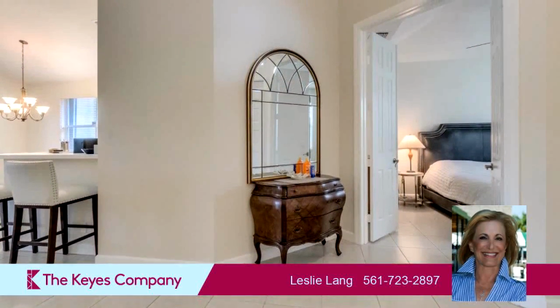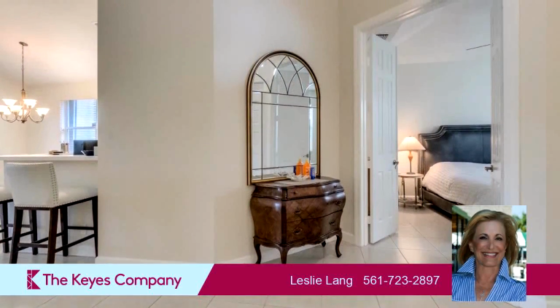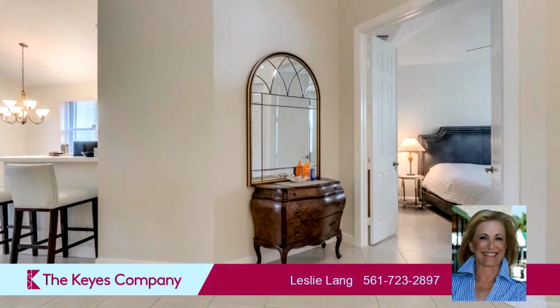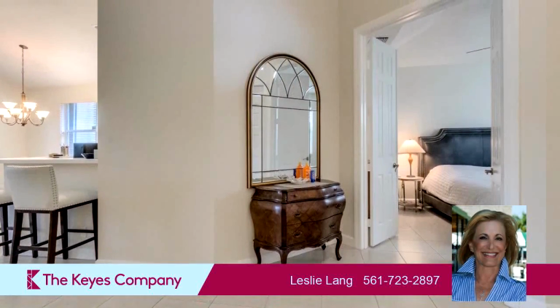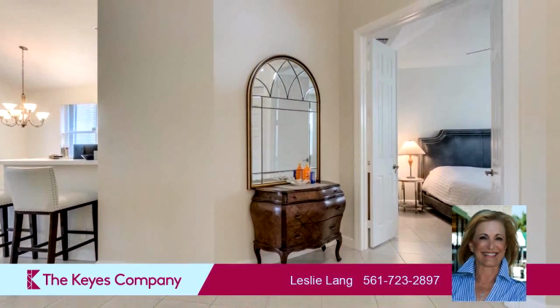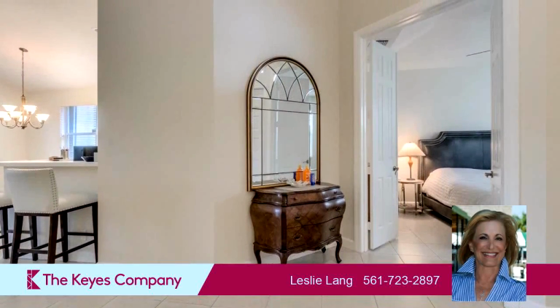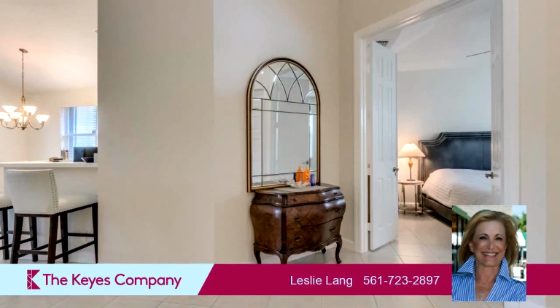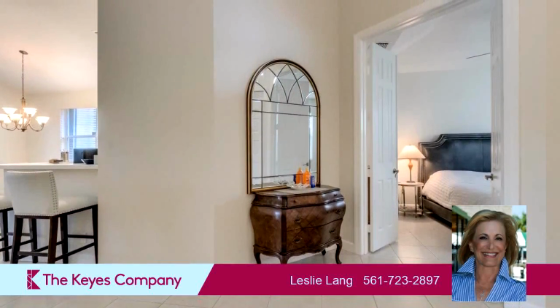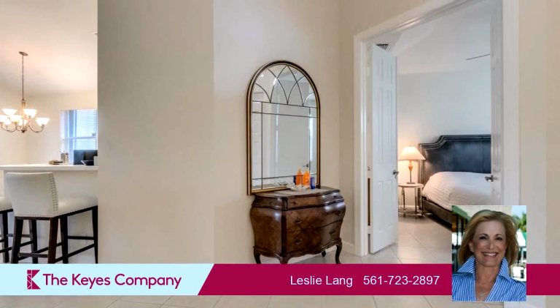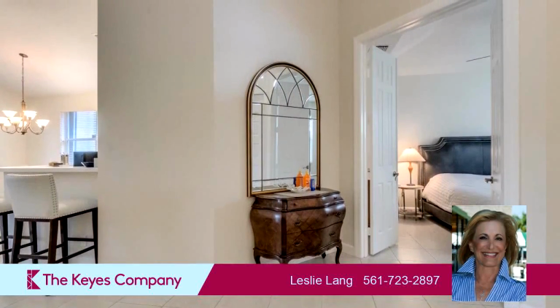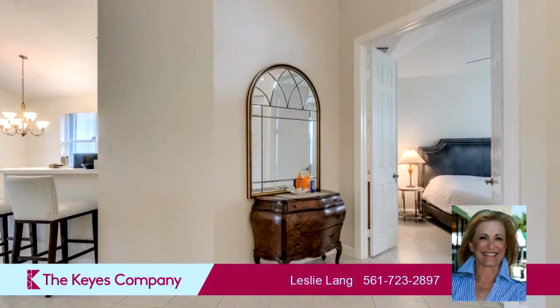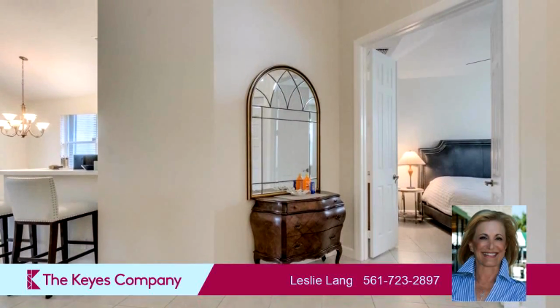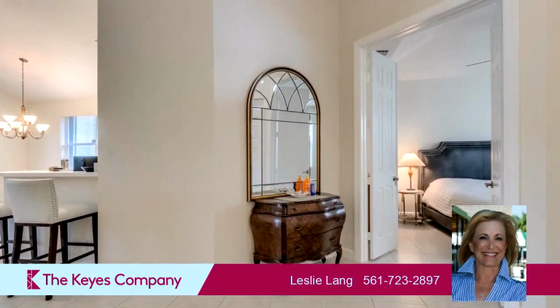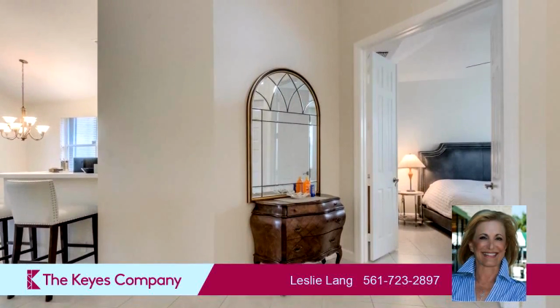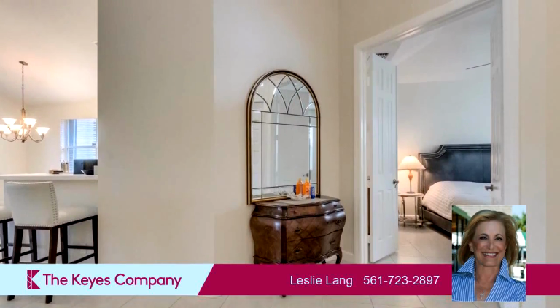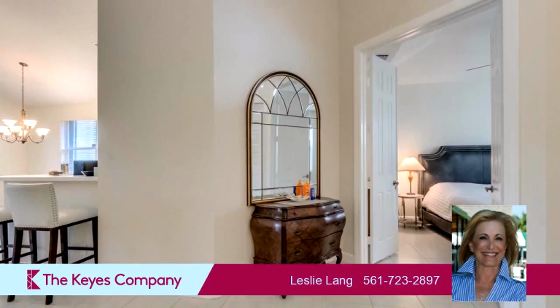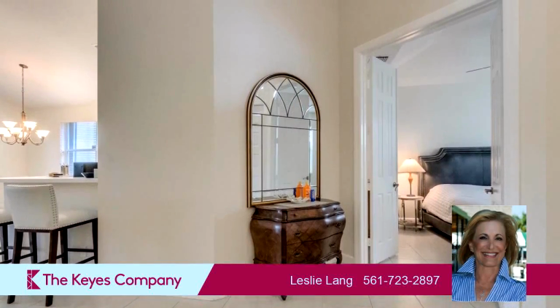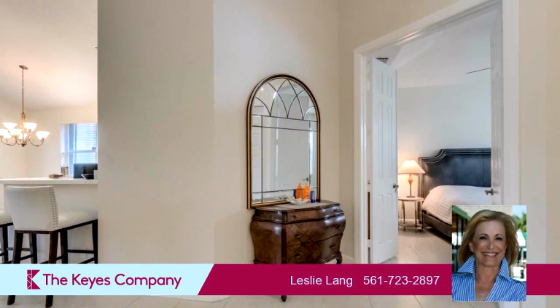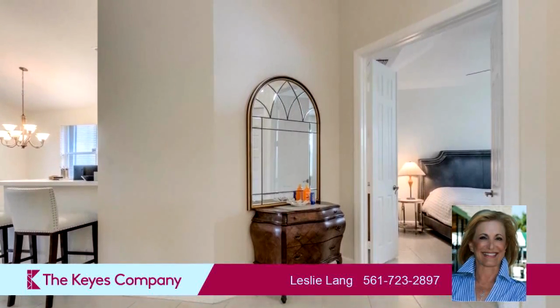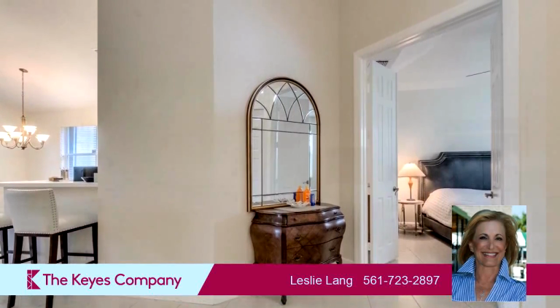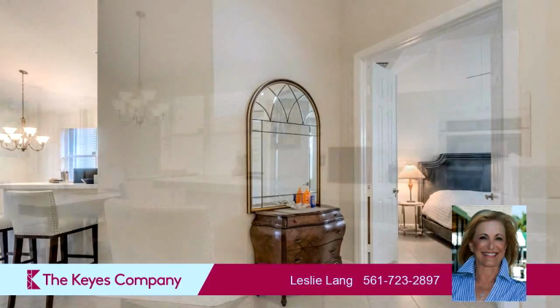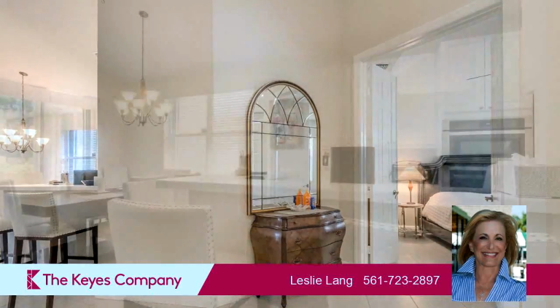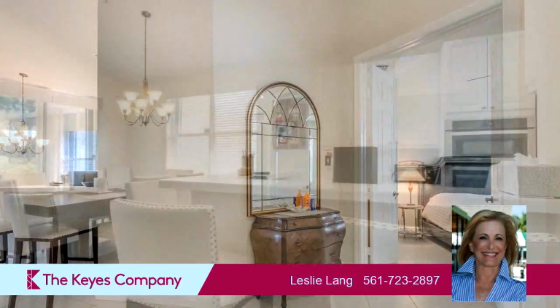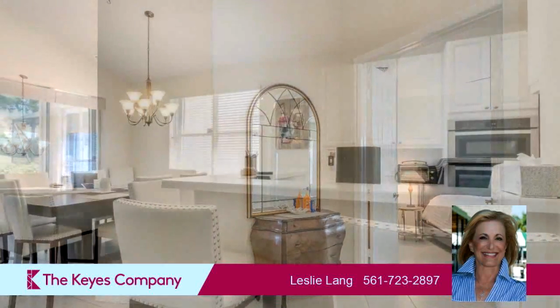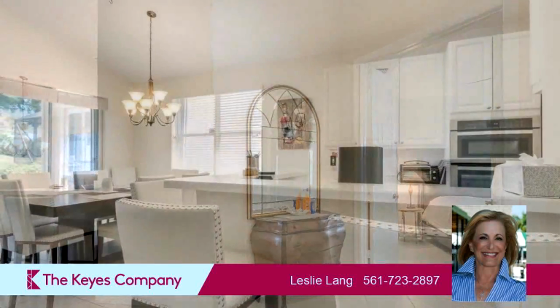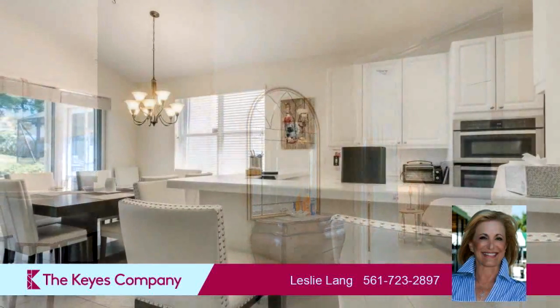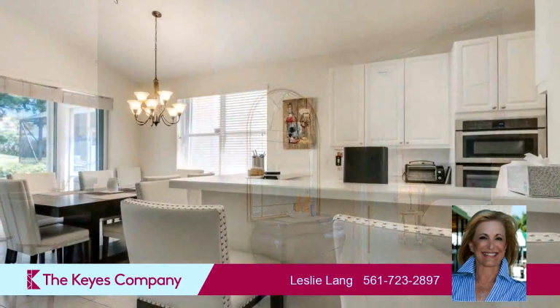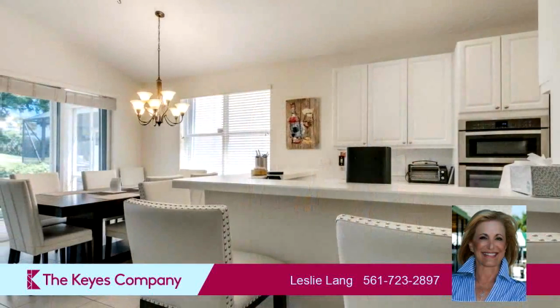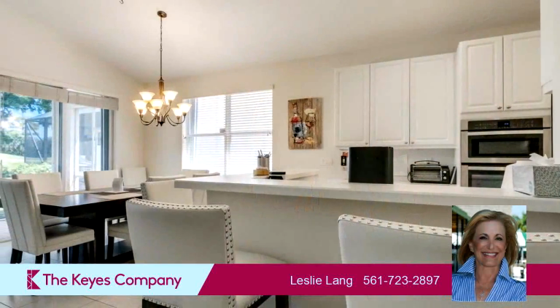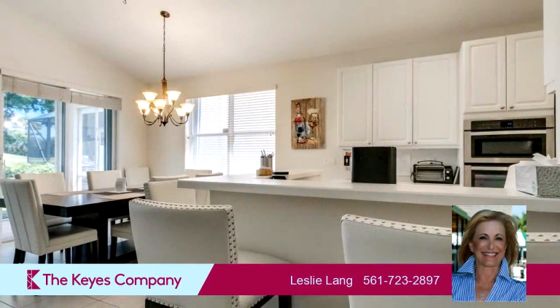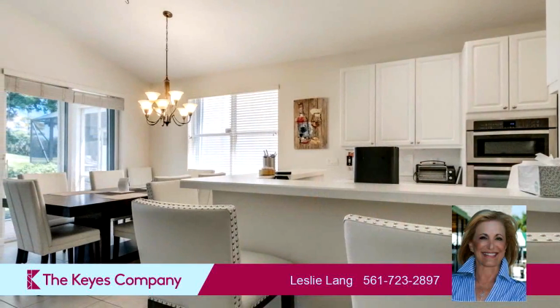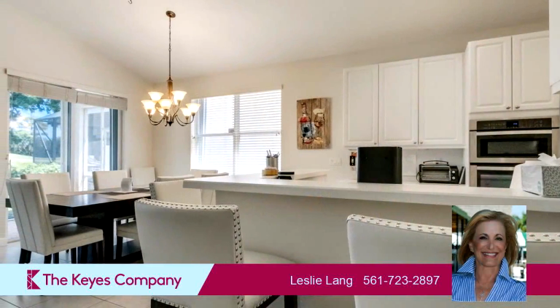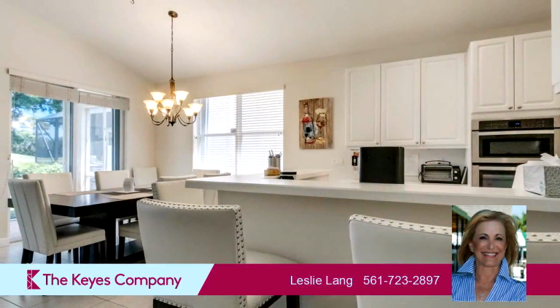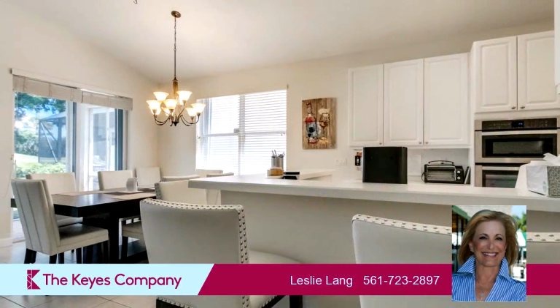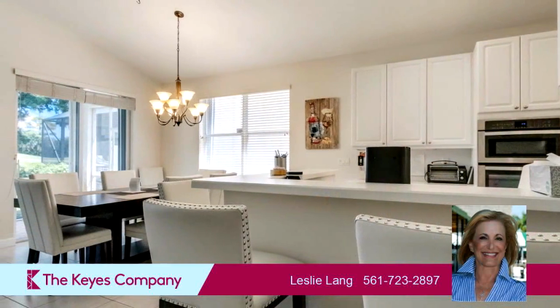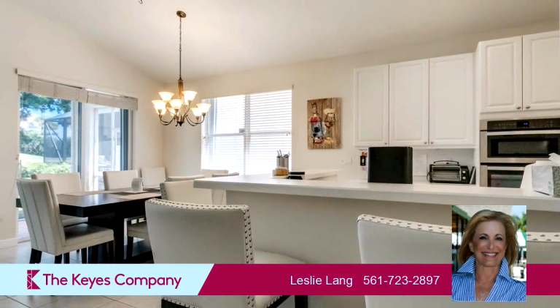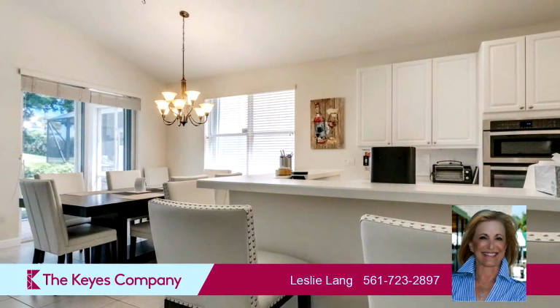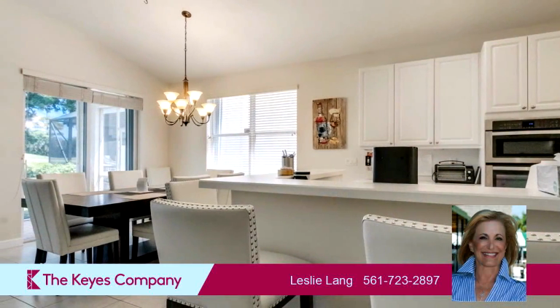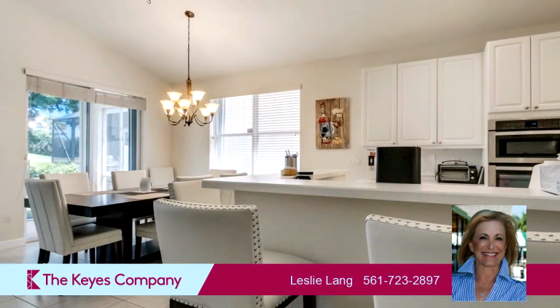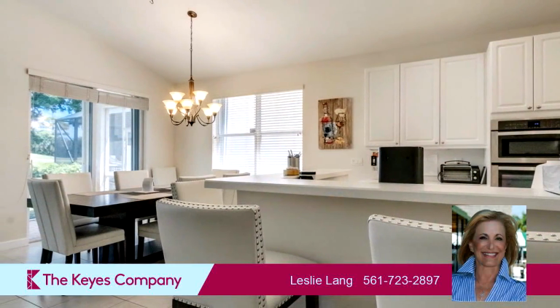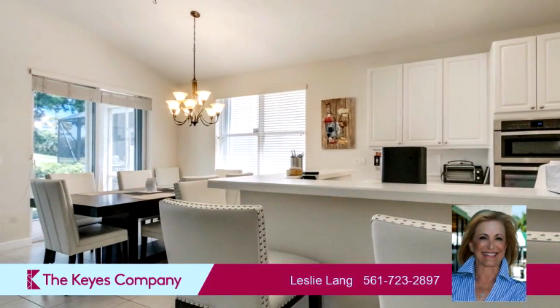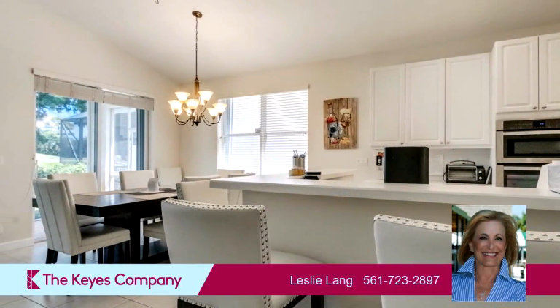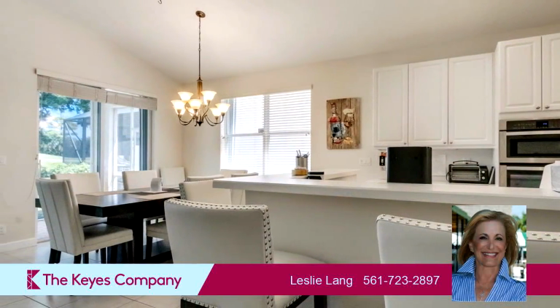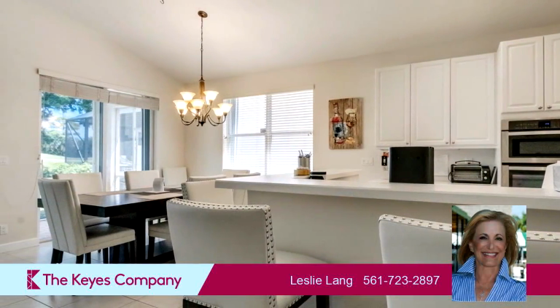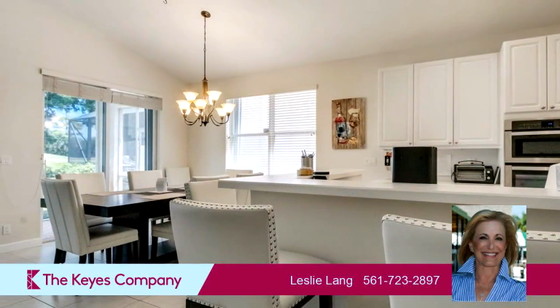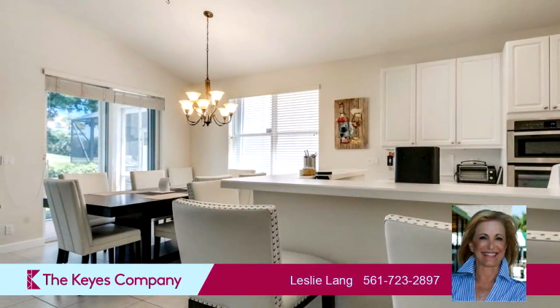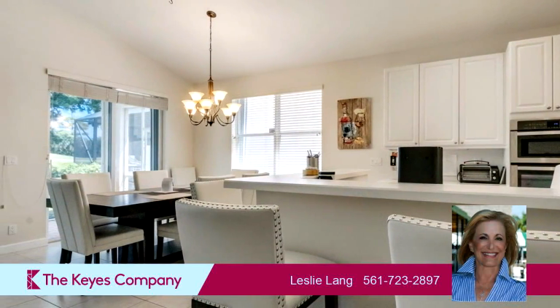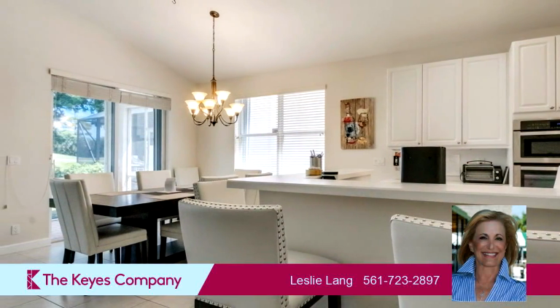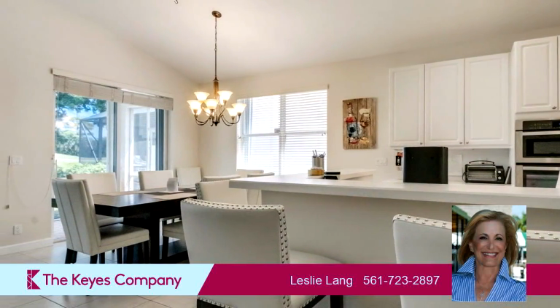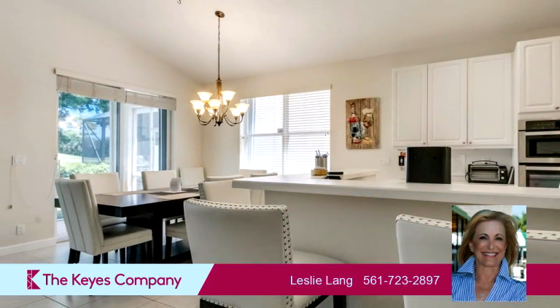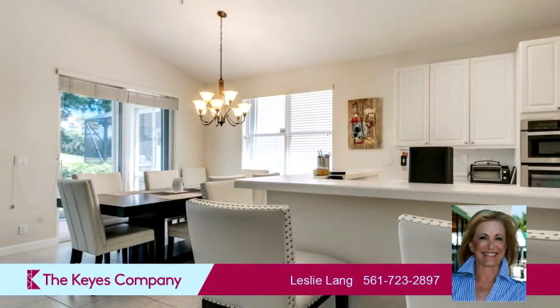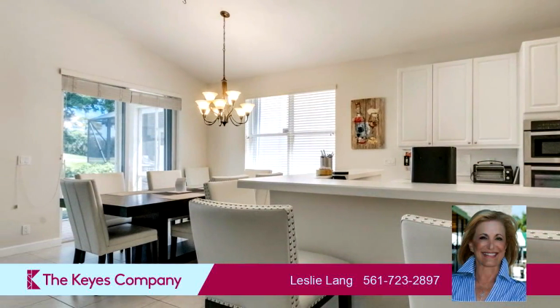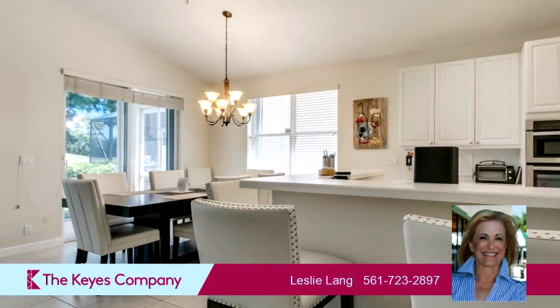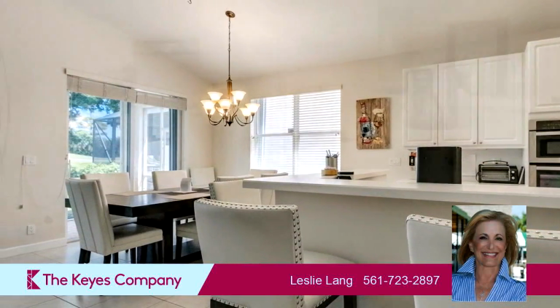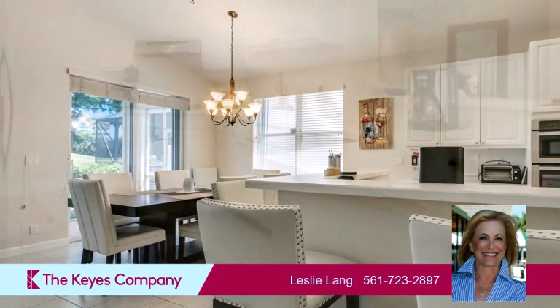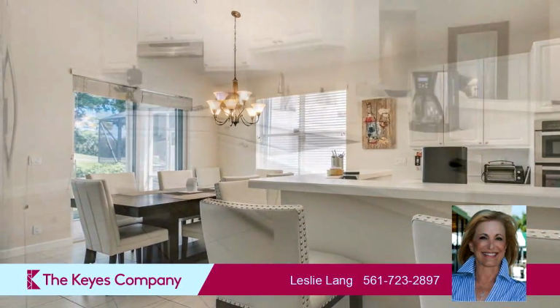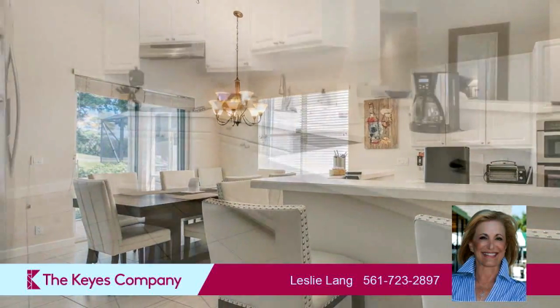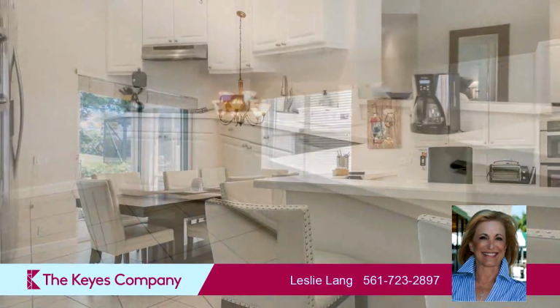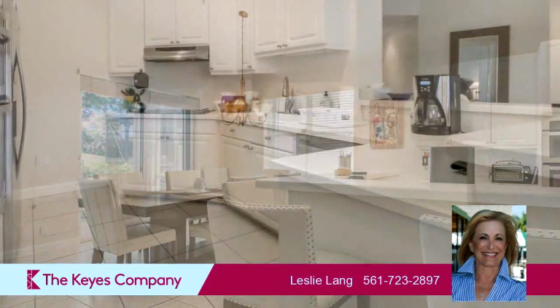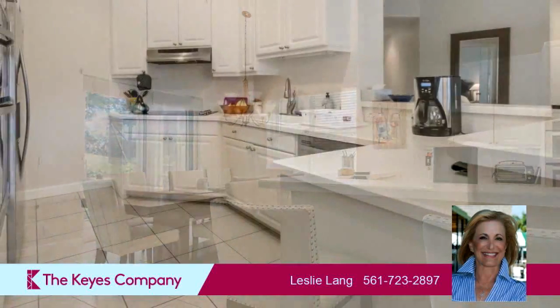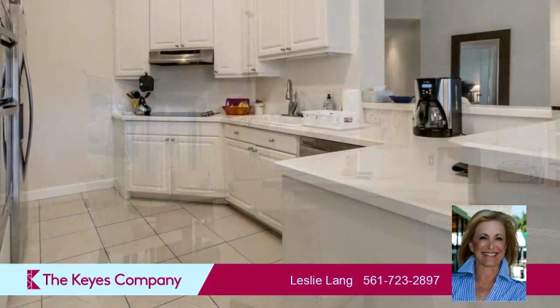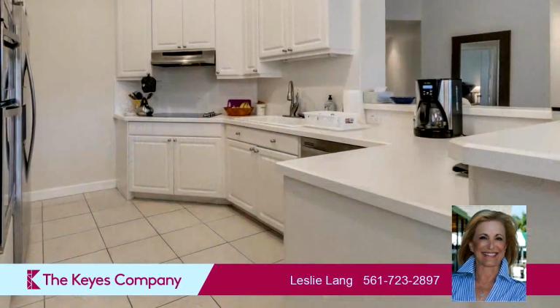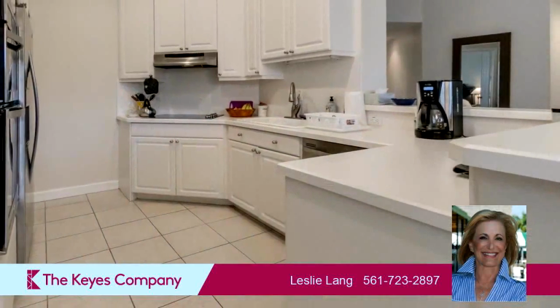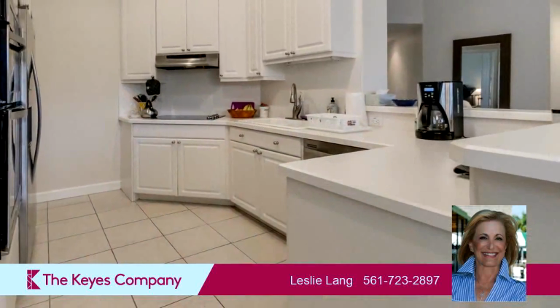On the outside, this property features an attached garage, a water view, and waterfront location.